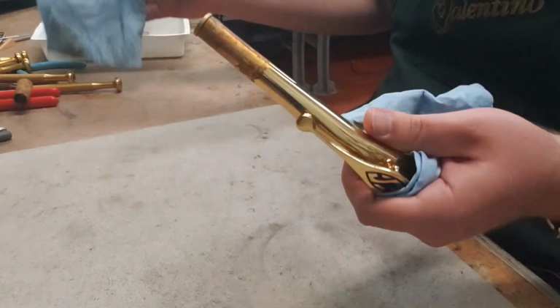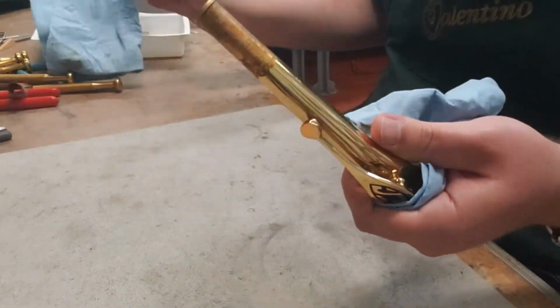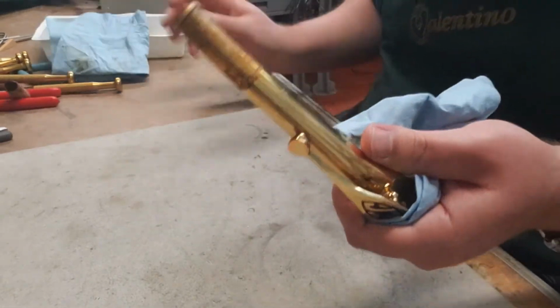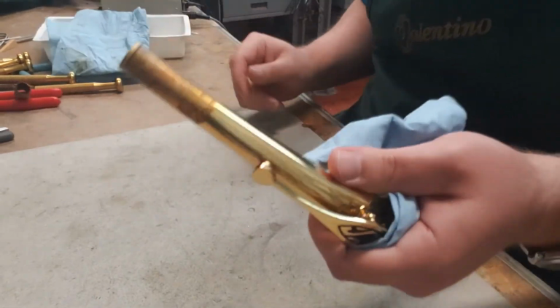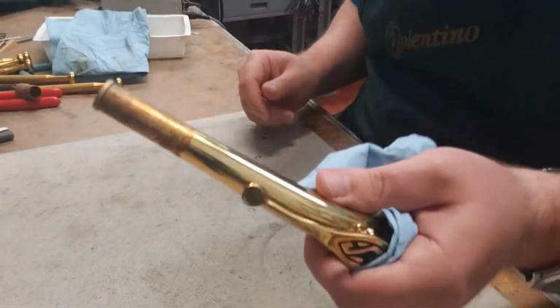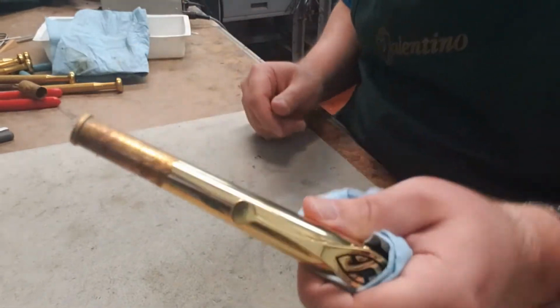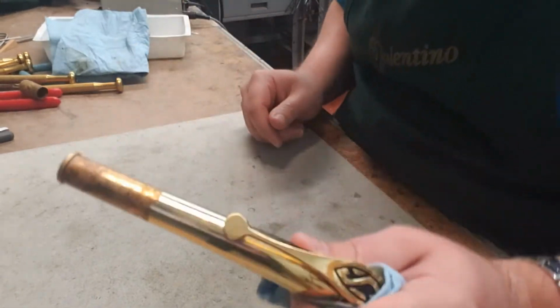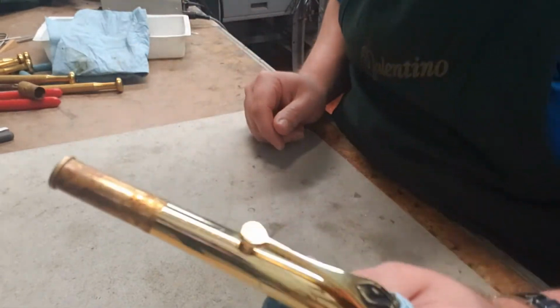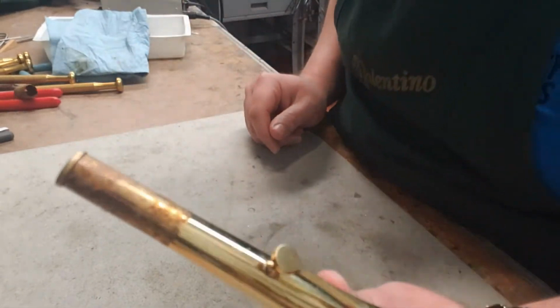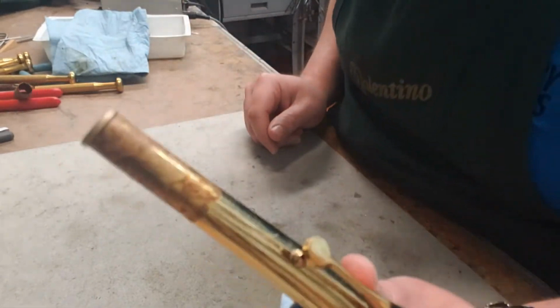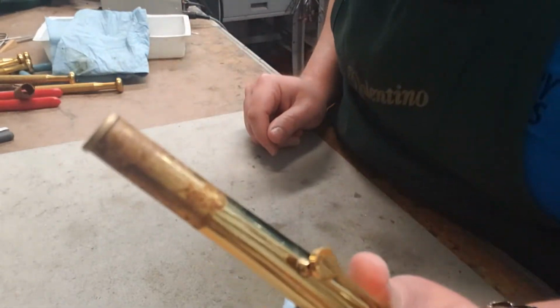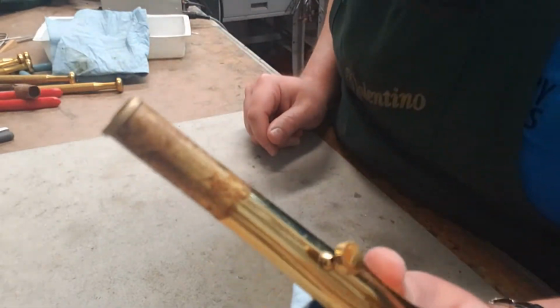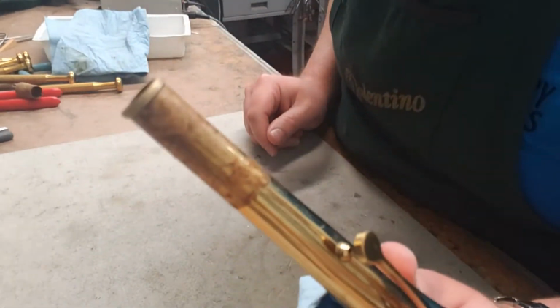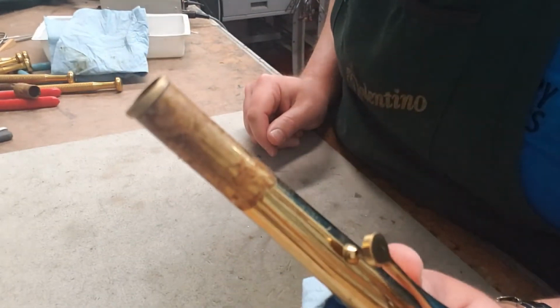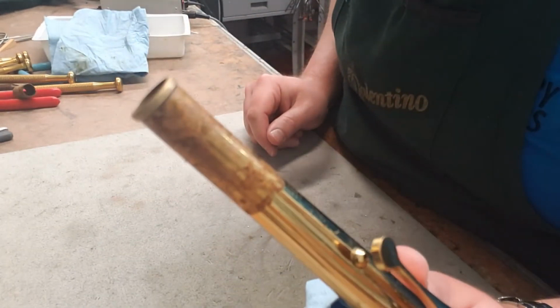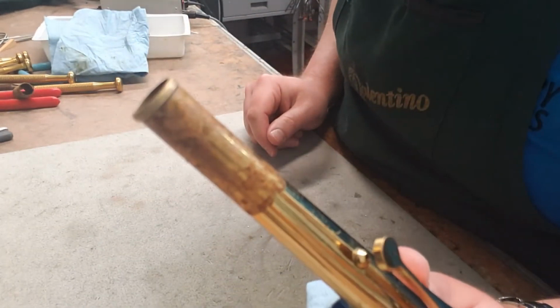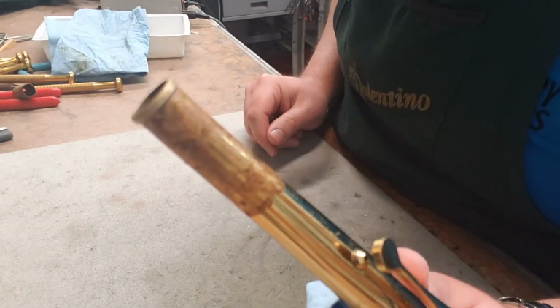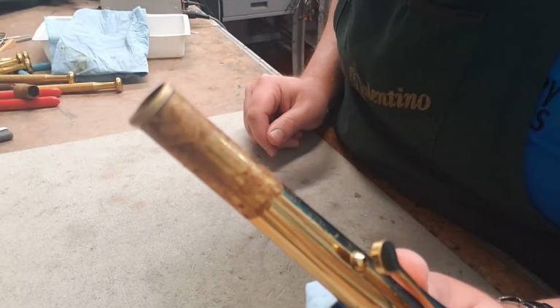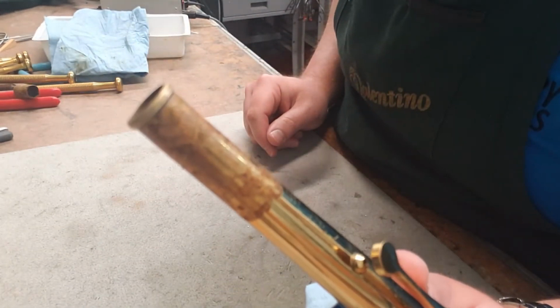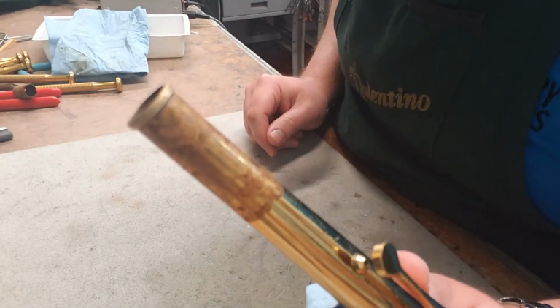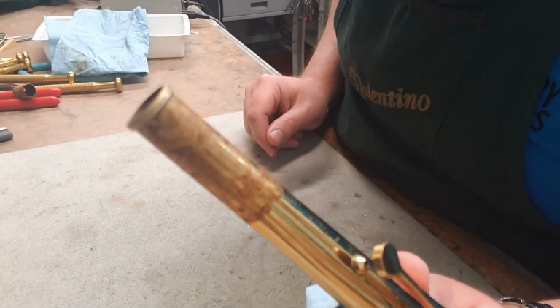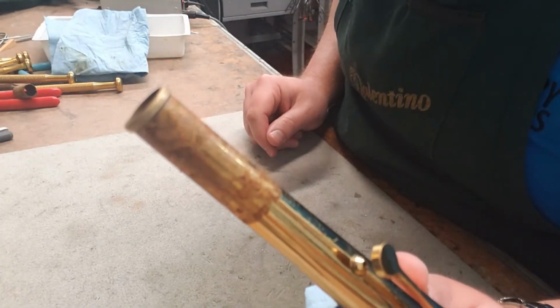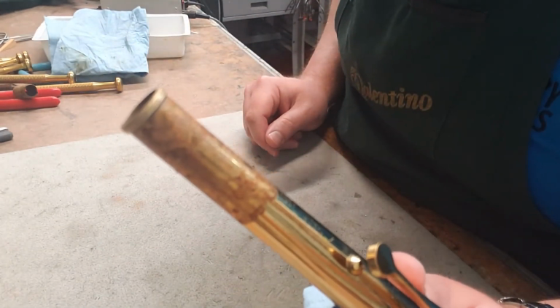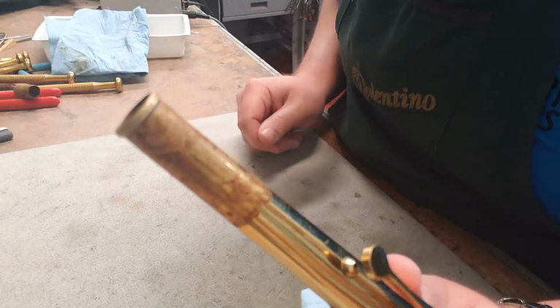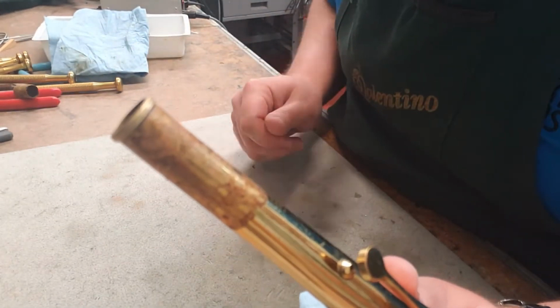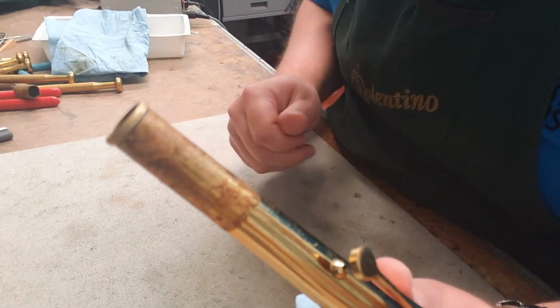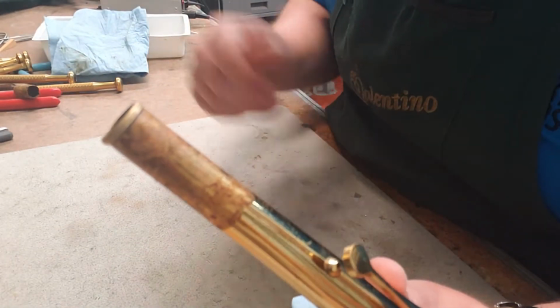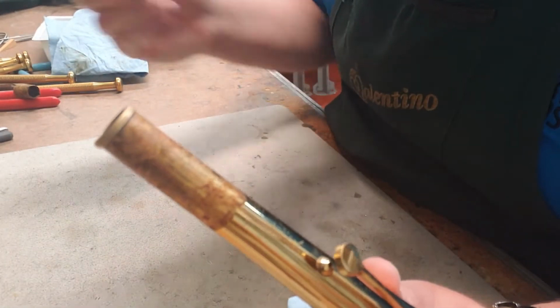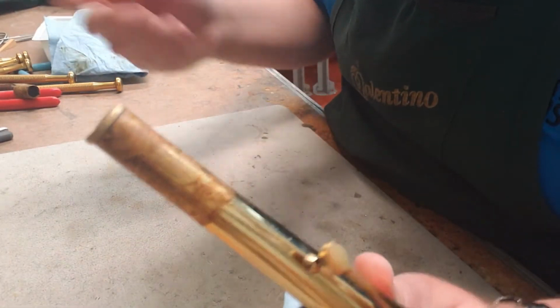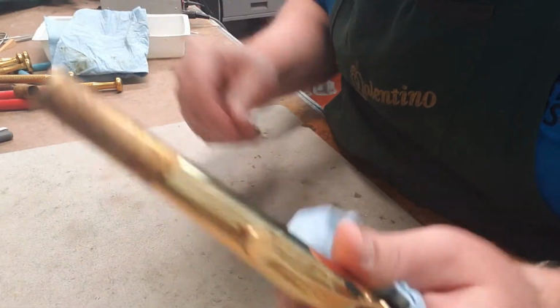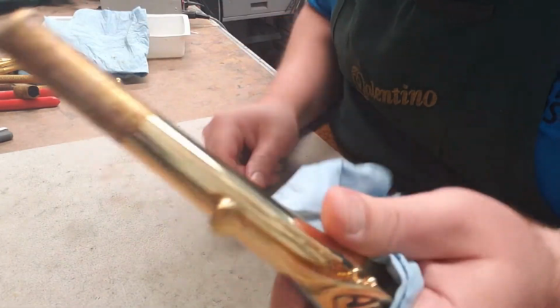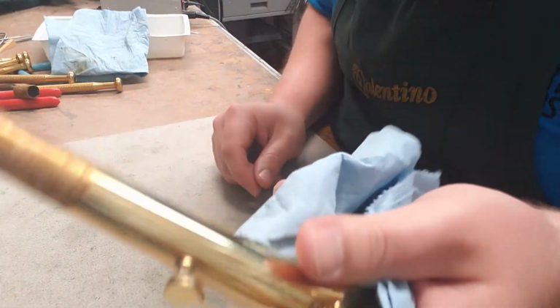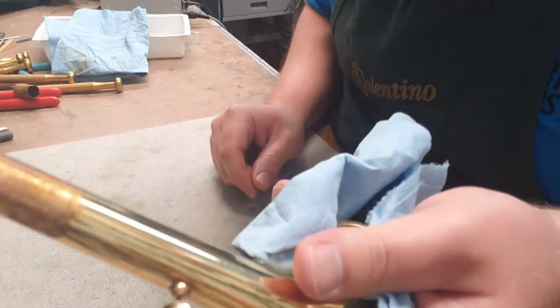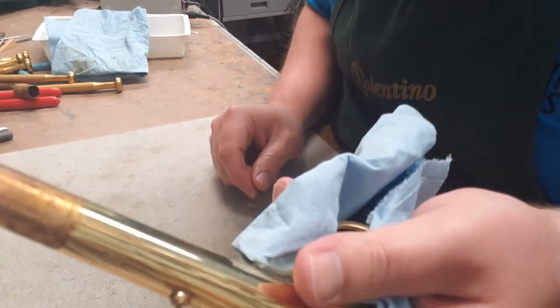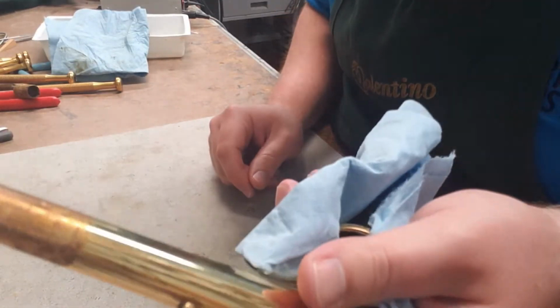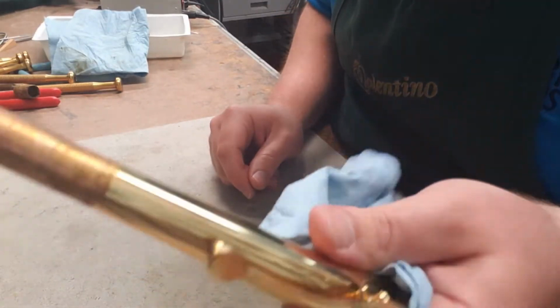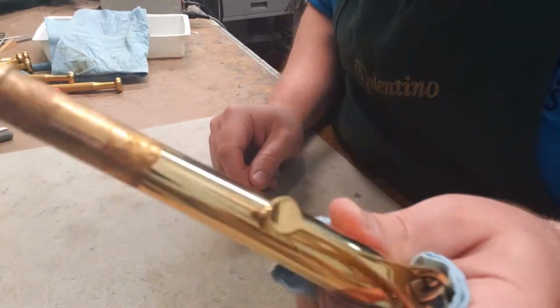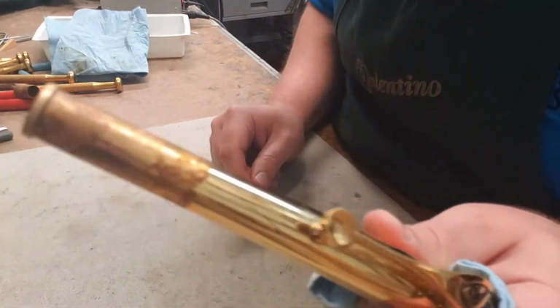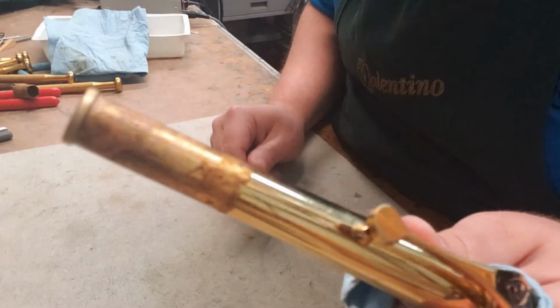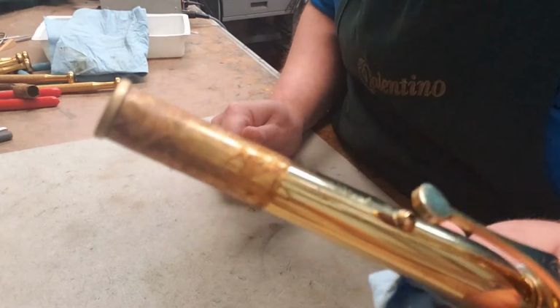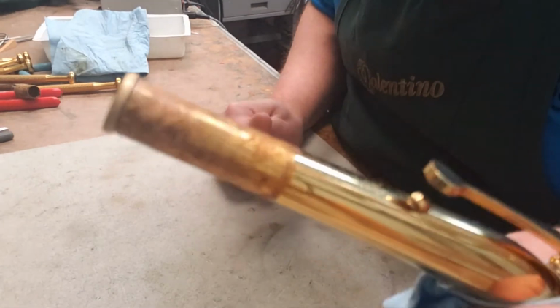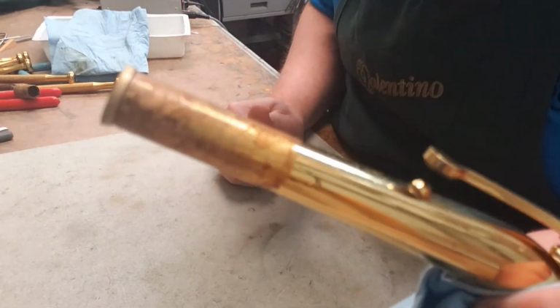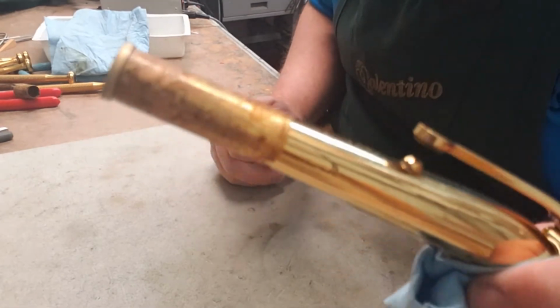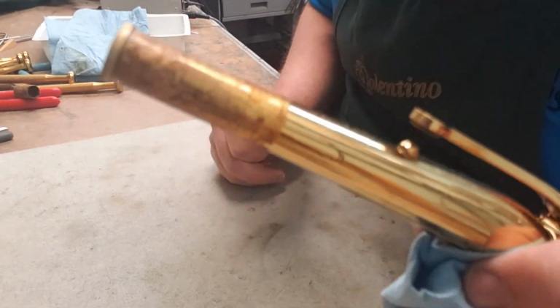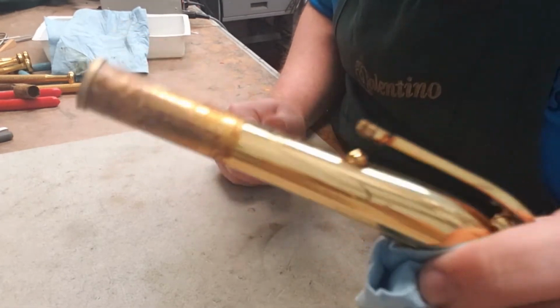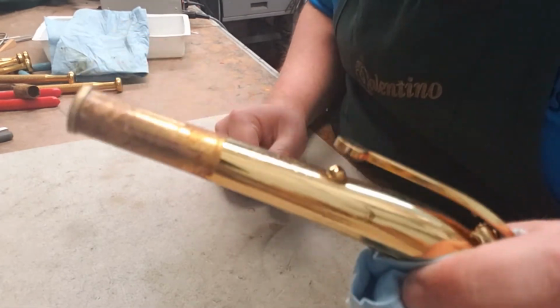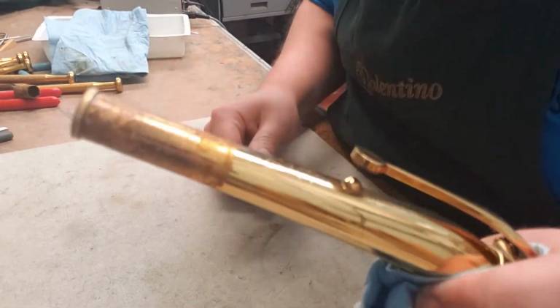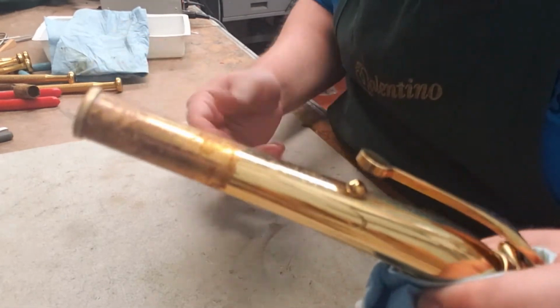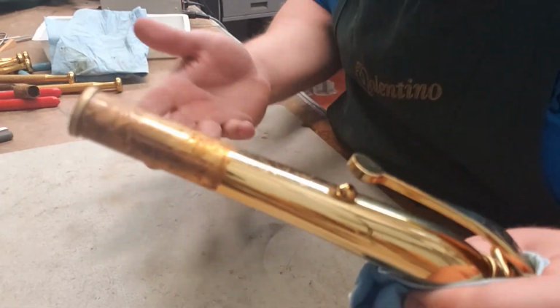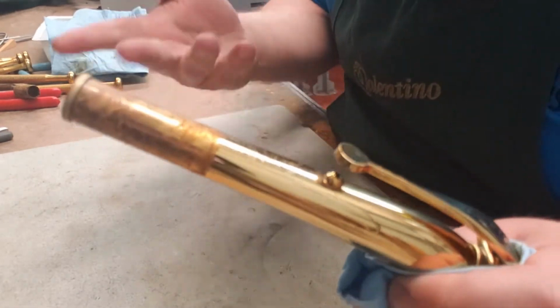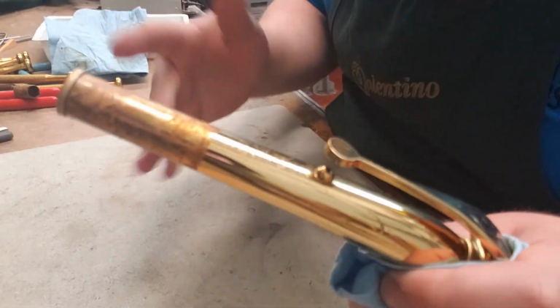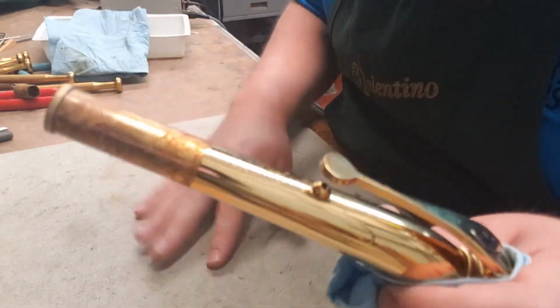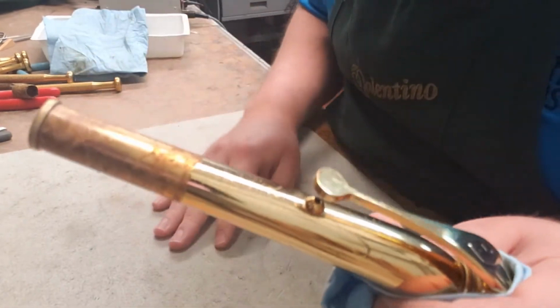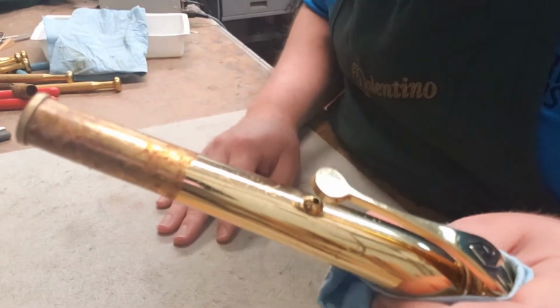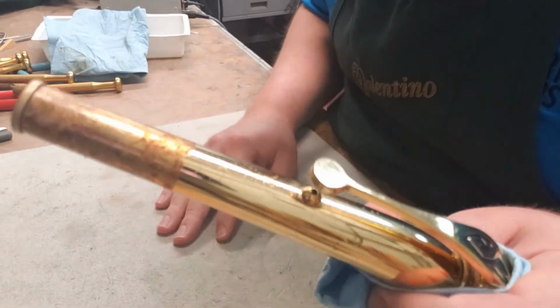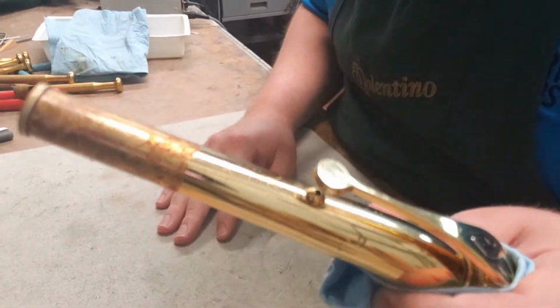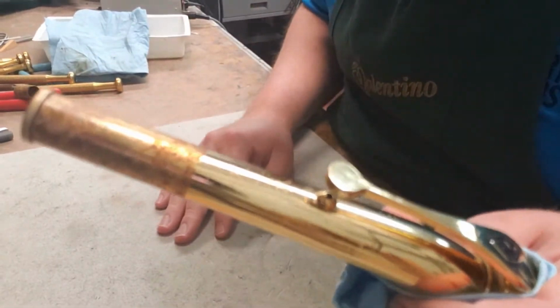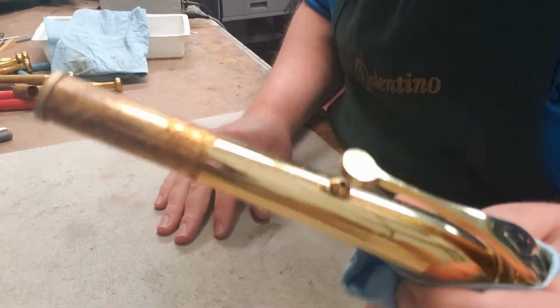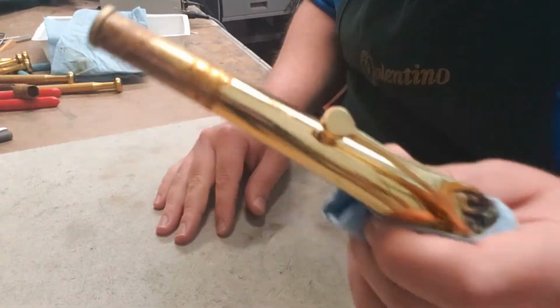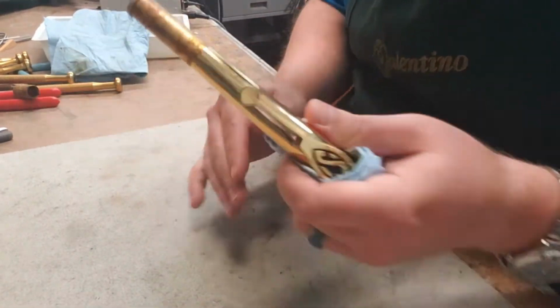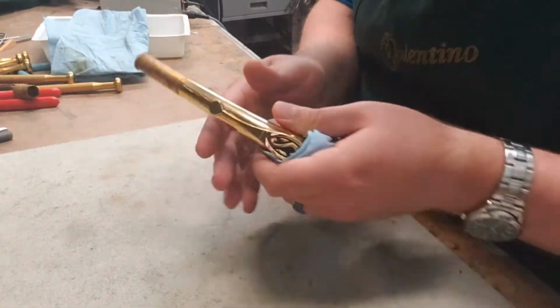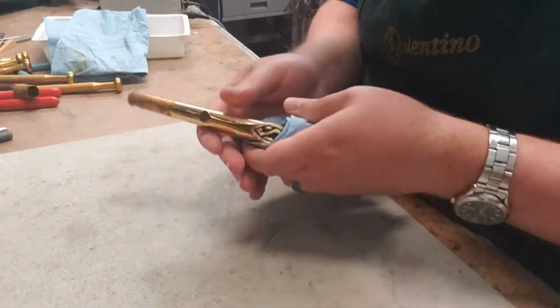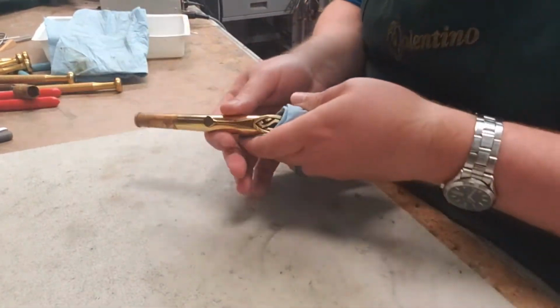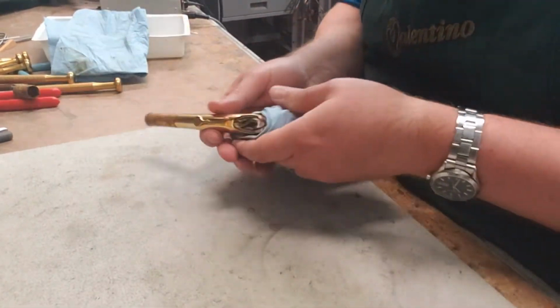It's off — way, way easier than having to scrape all that. And we are pretty much prepped to go on to putting the new cork on.